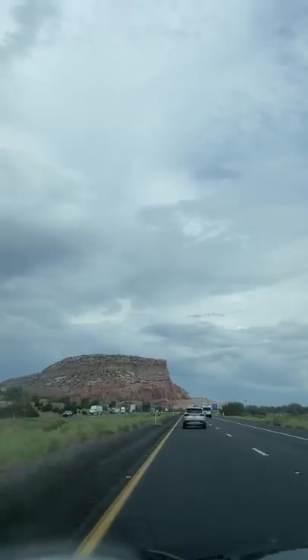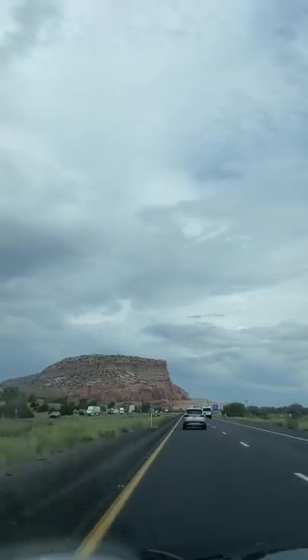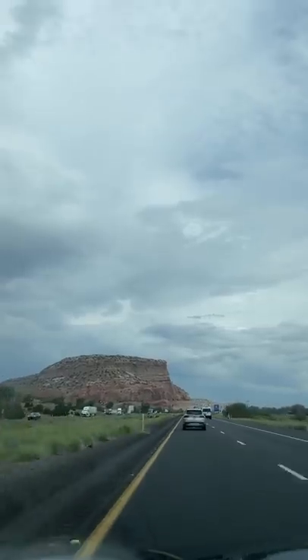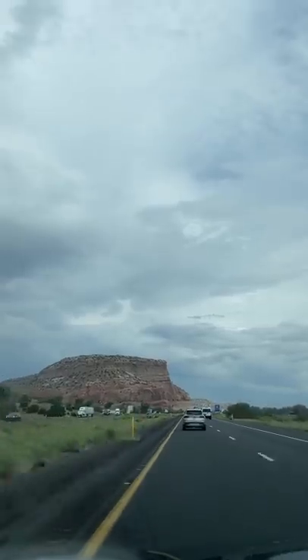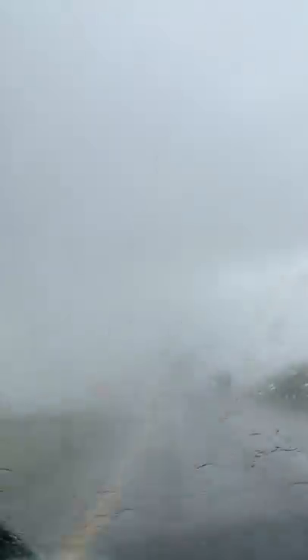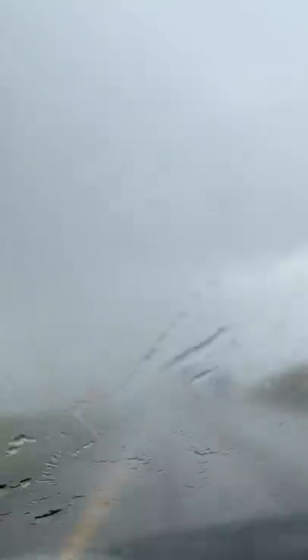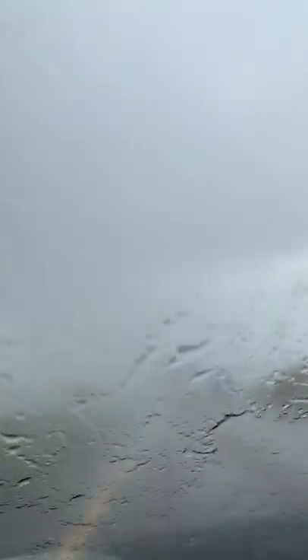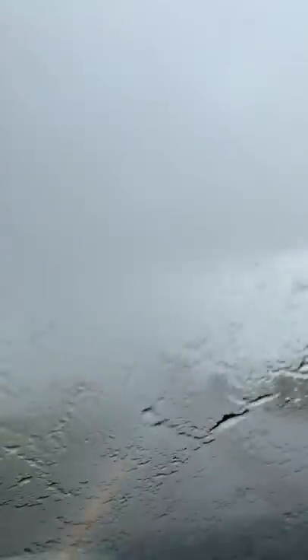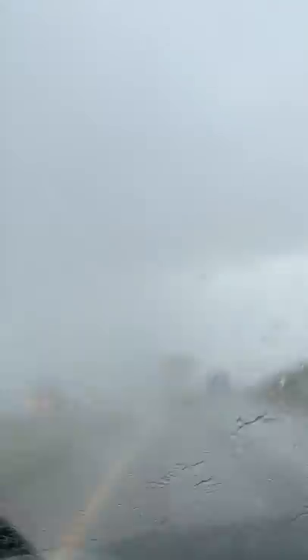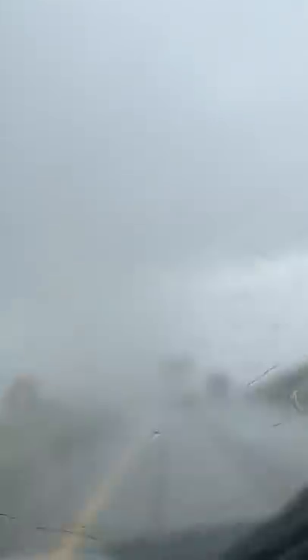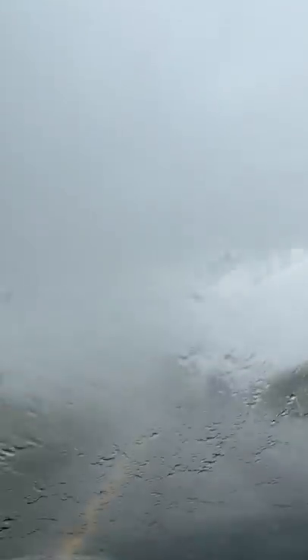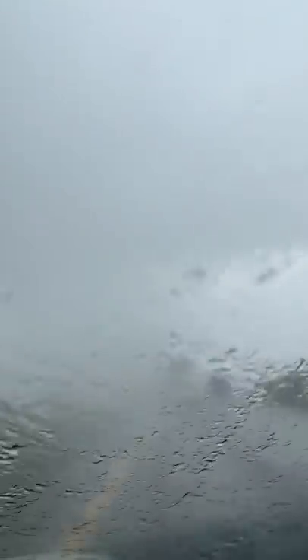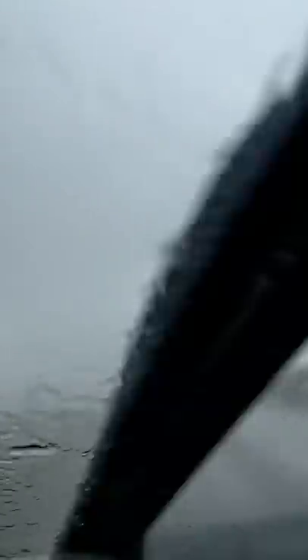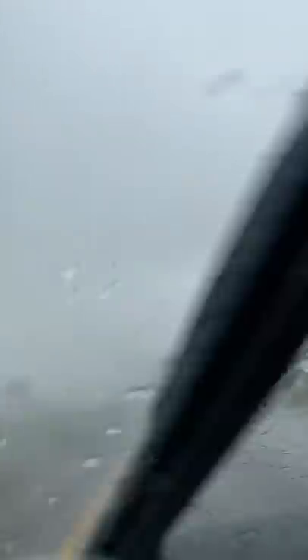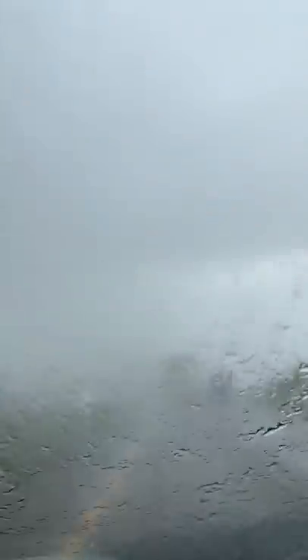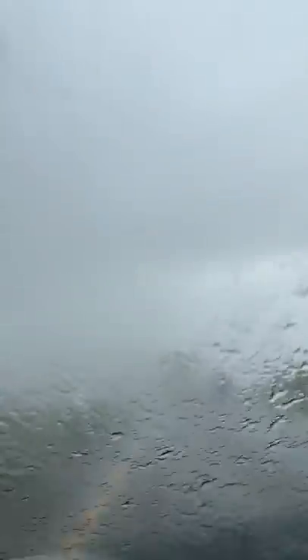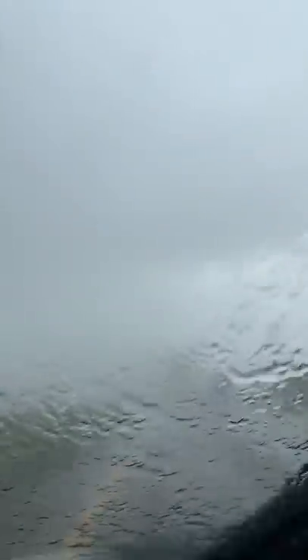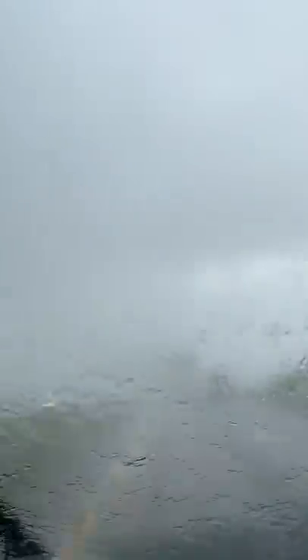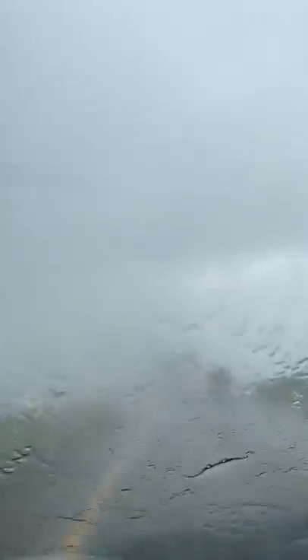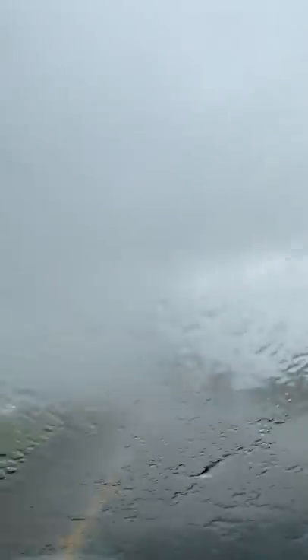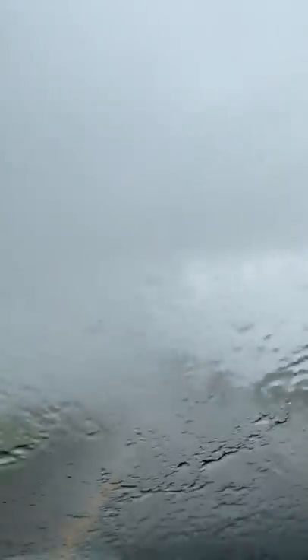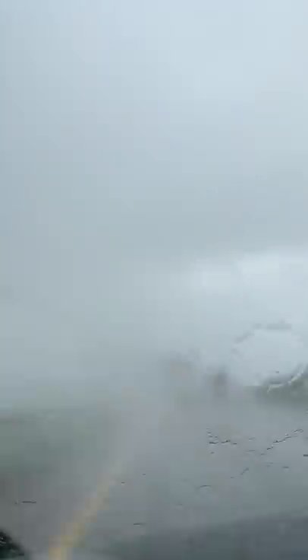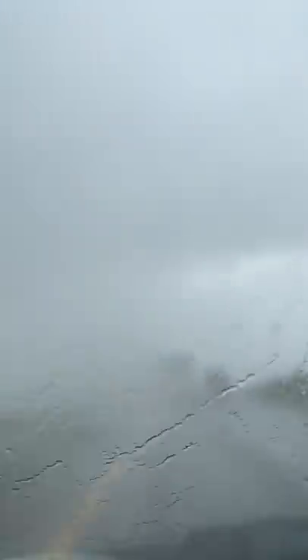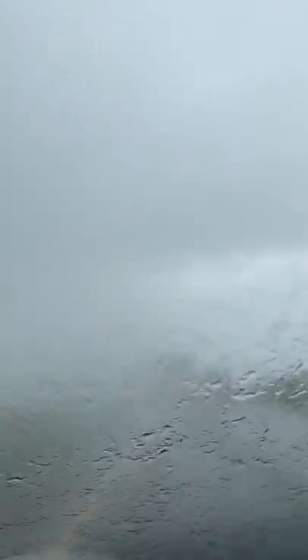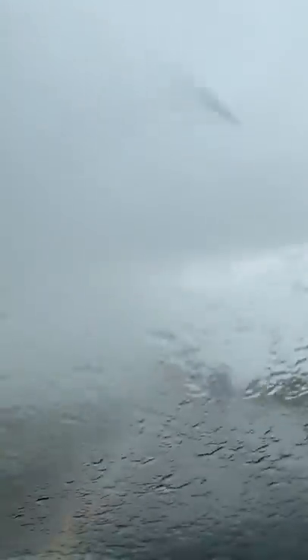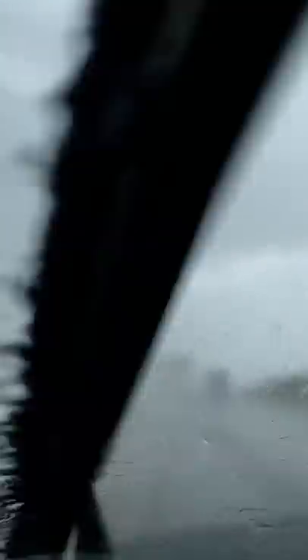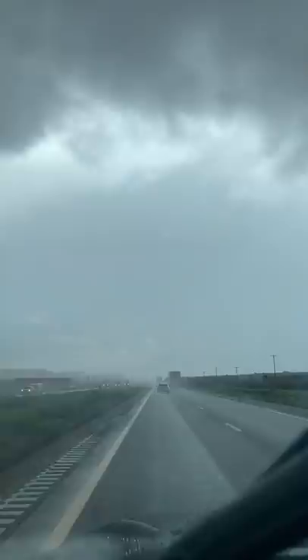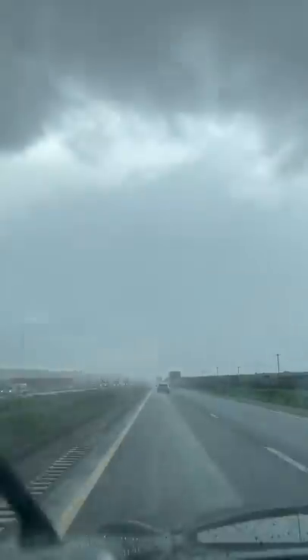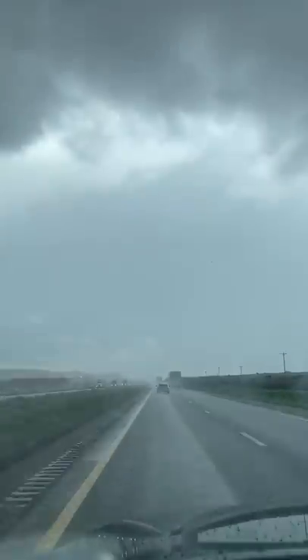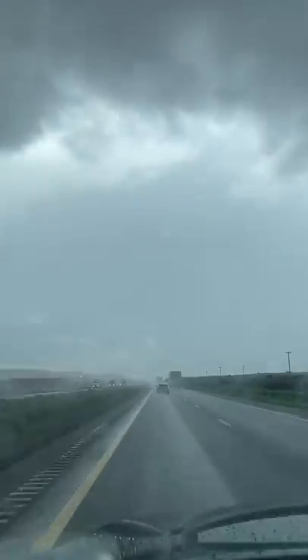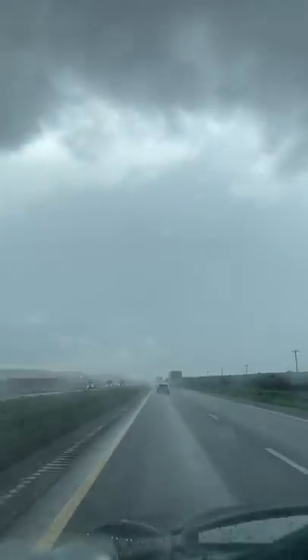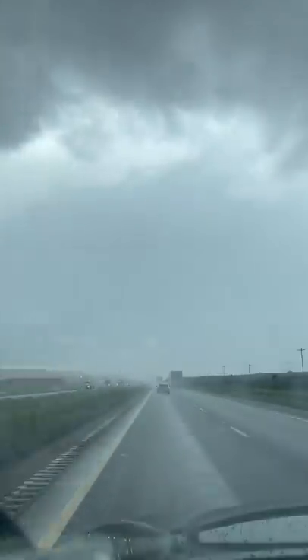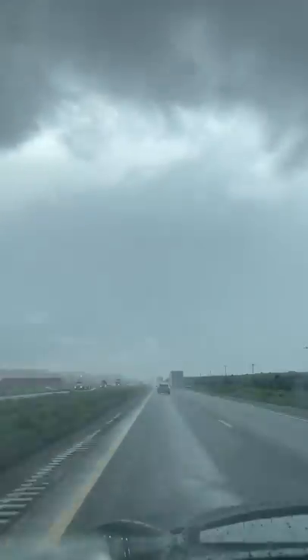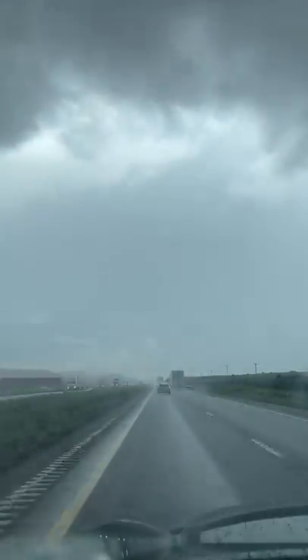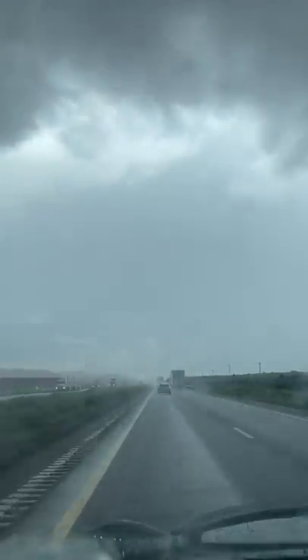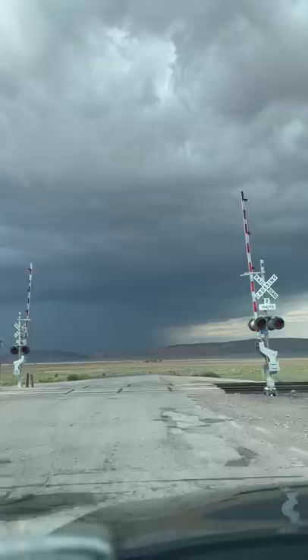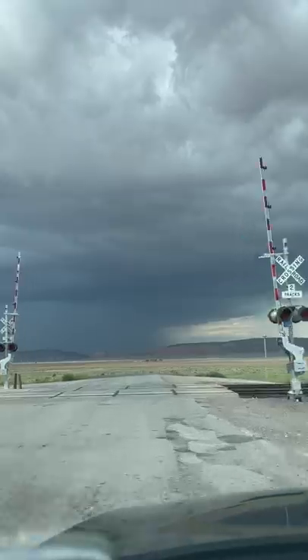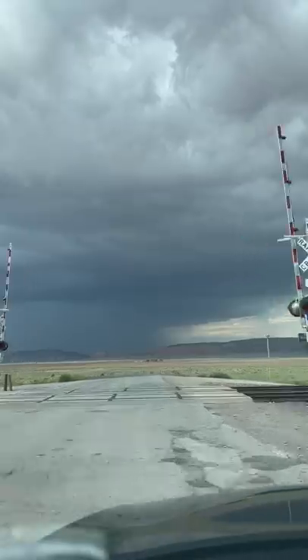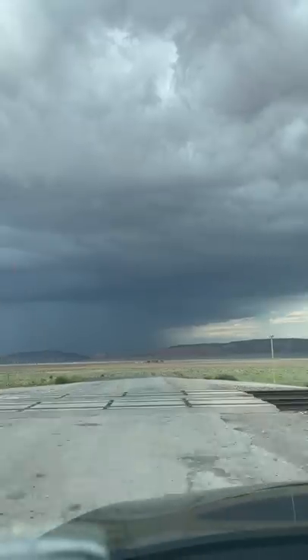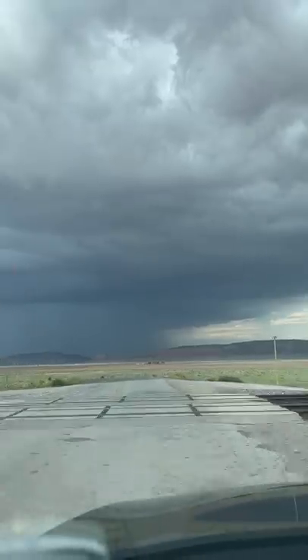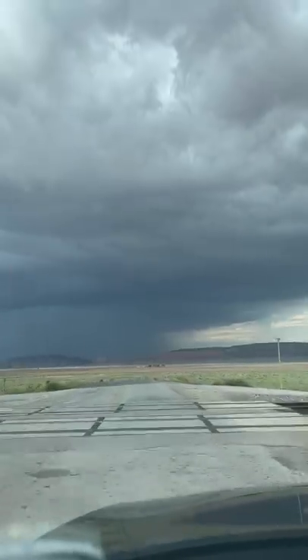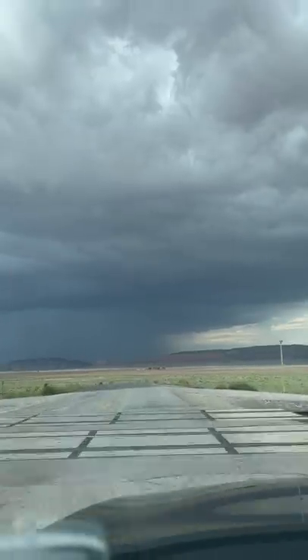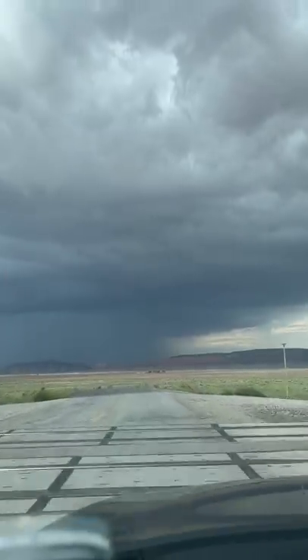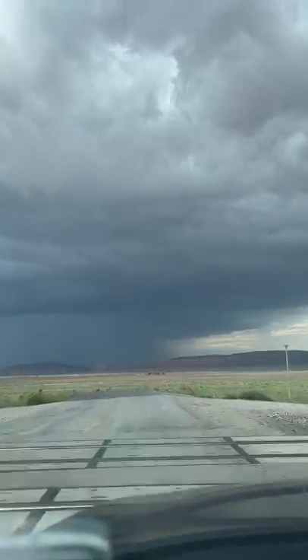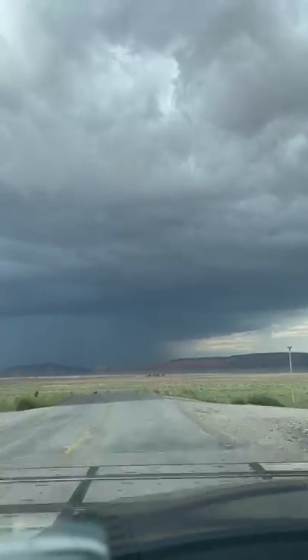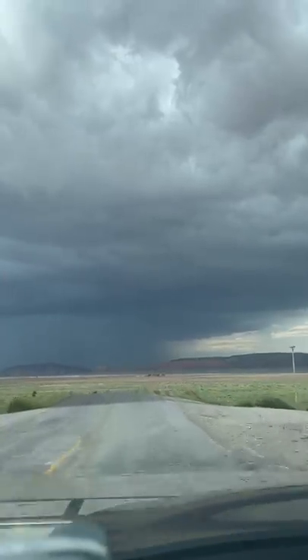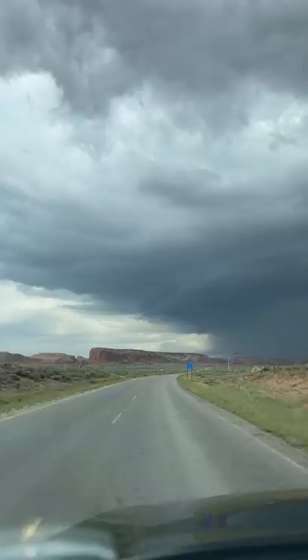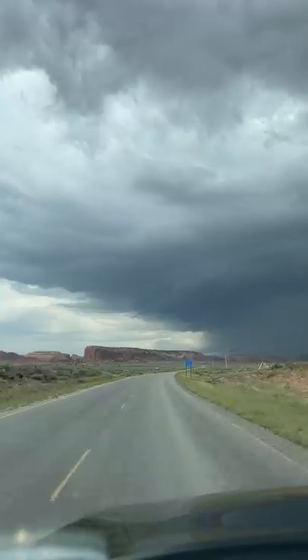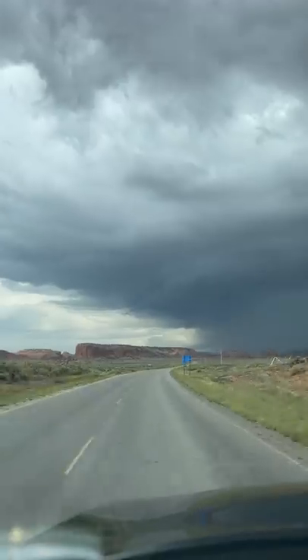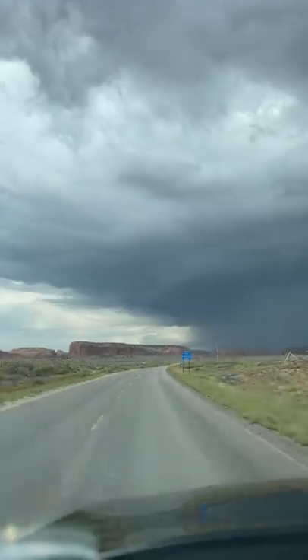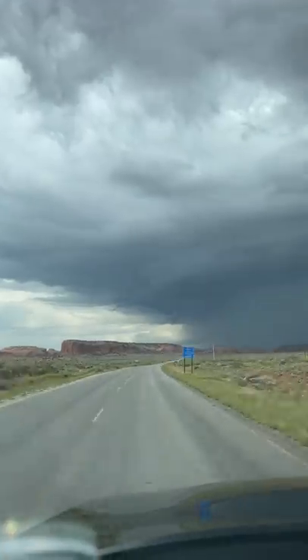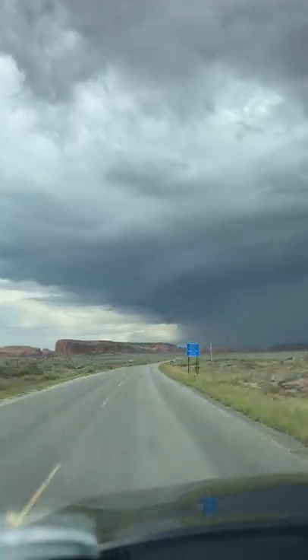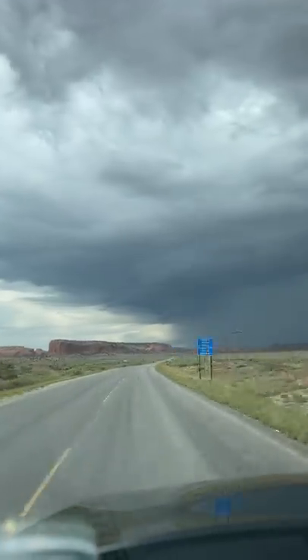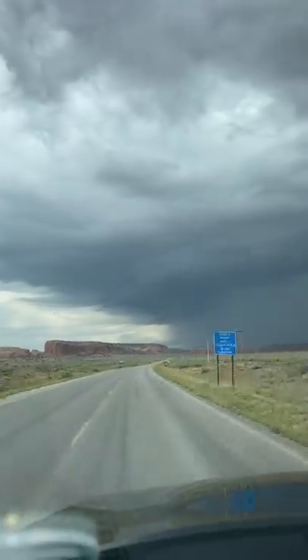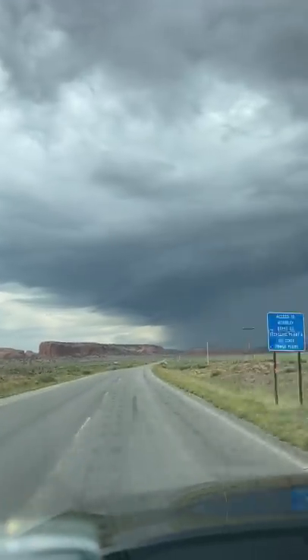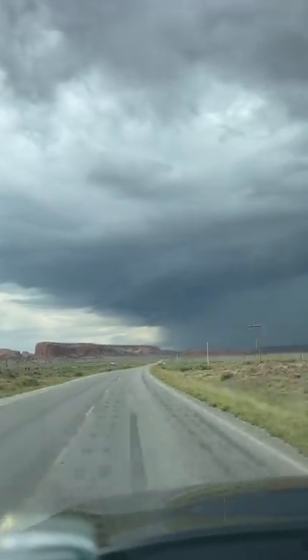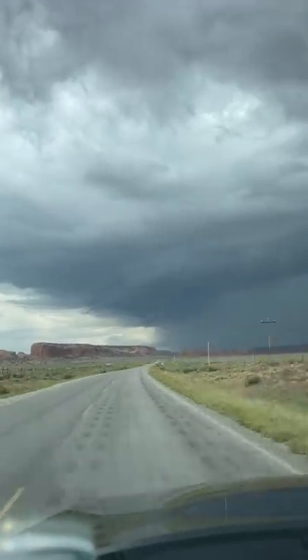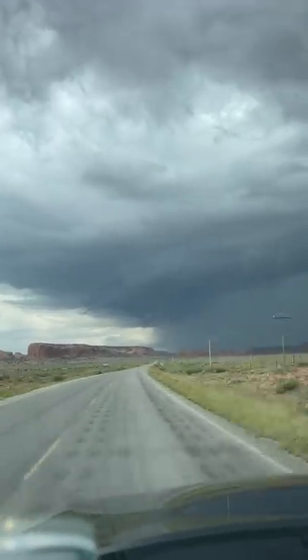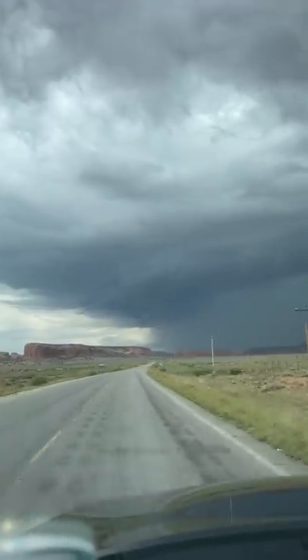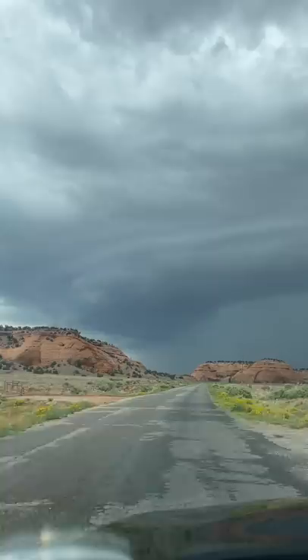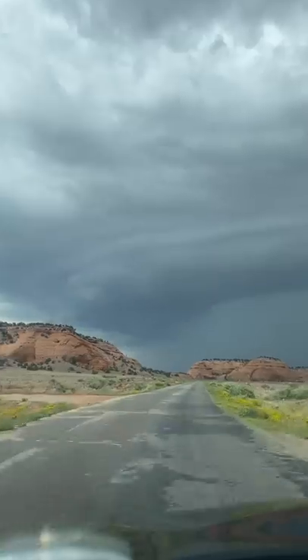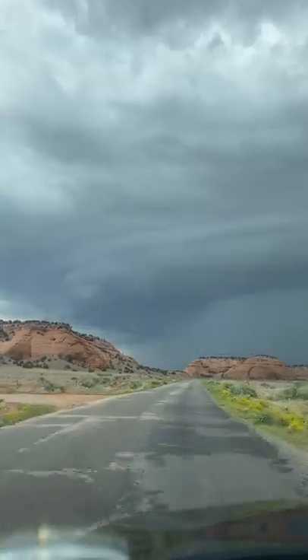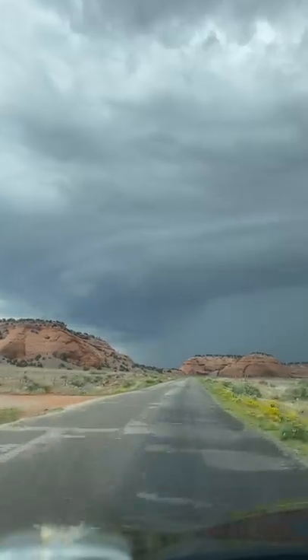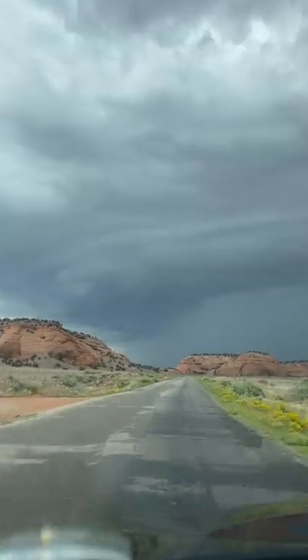The drive was pretty peaceful until I hit heavy rain pour, then it got a little stressful, but I got through it. There were ominous clouds in the sky and I was heading straight for it.